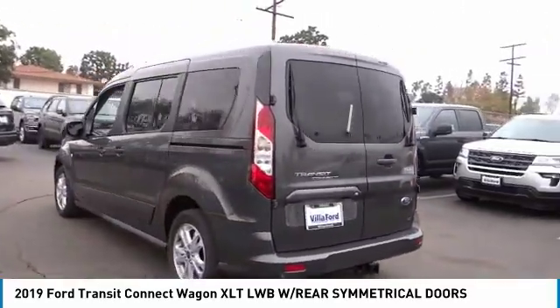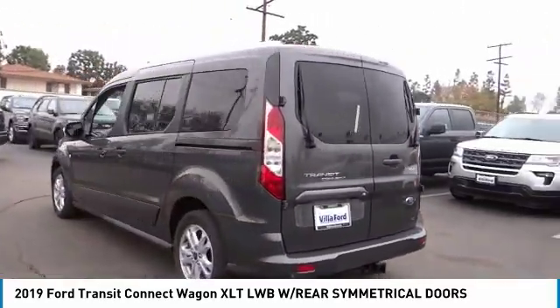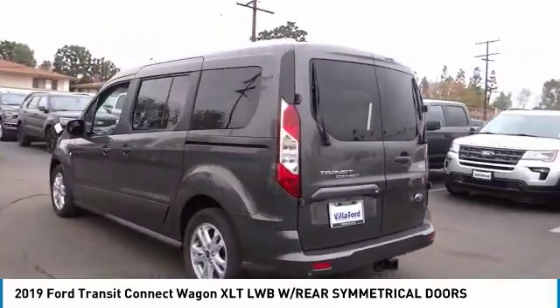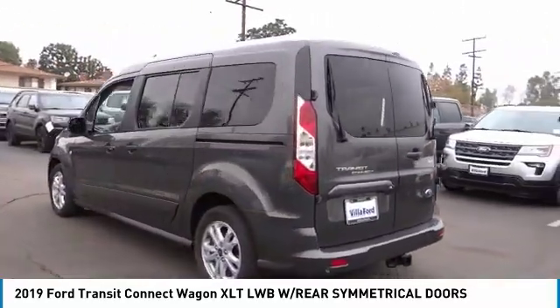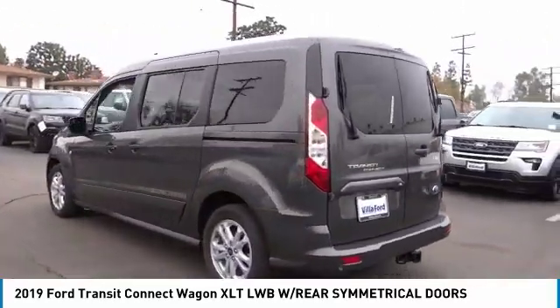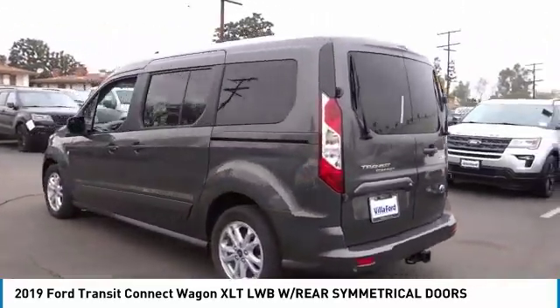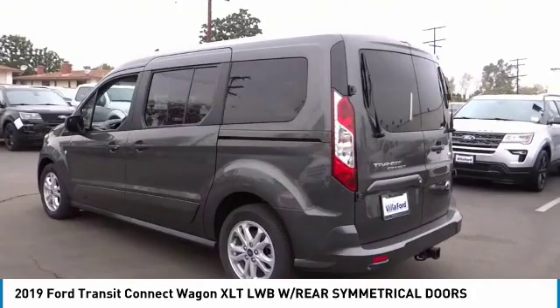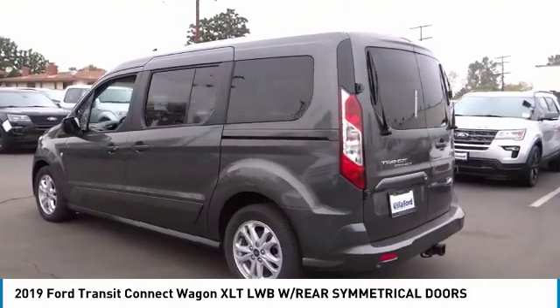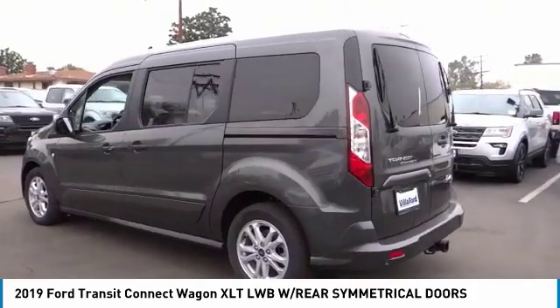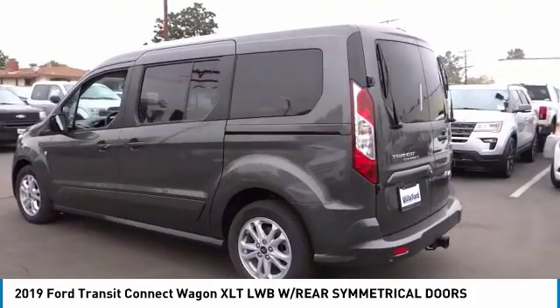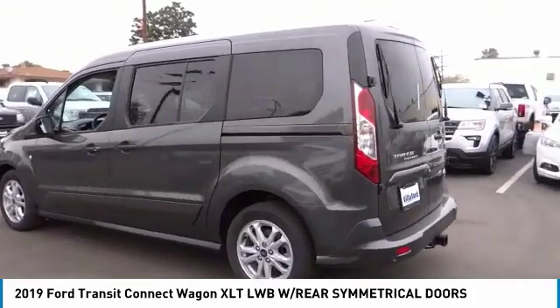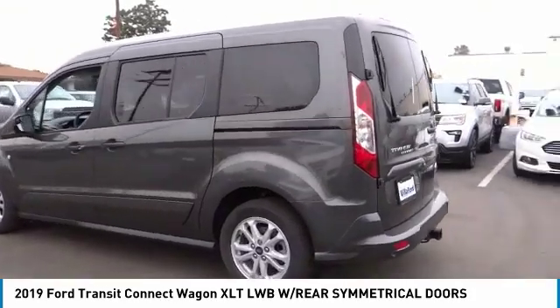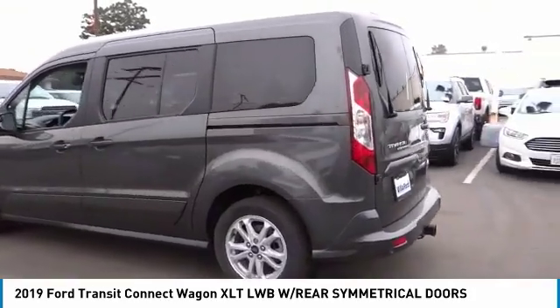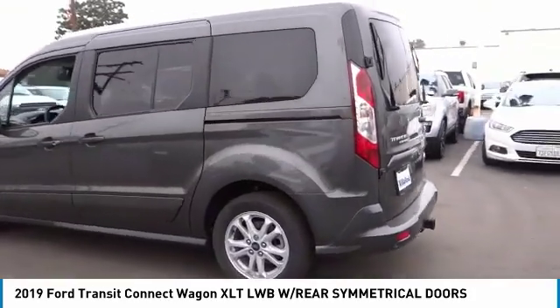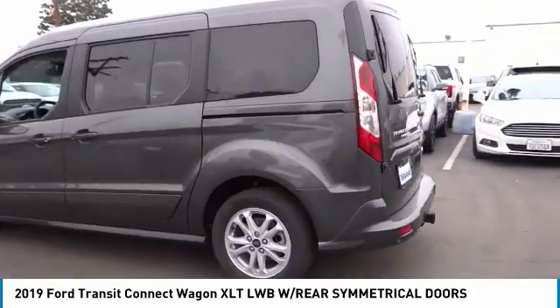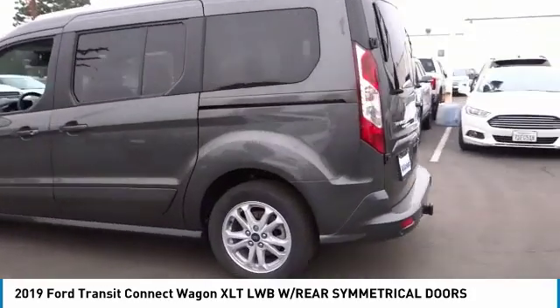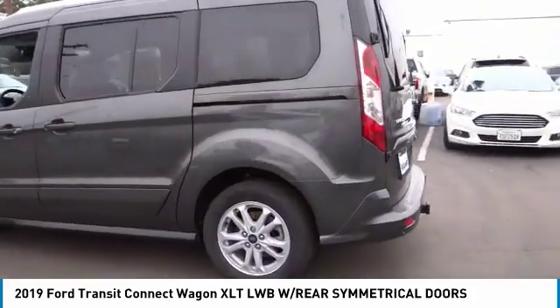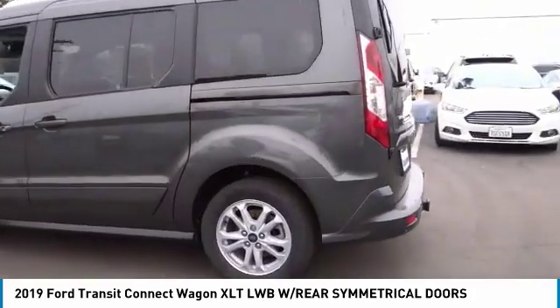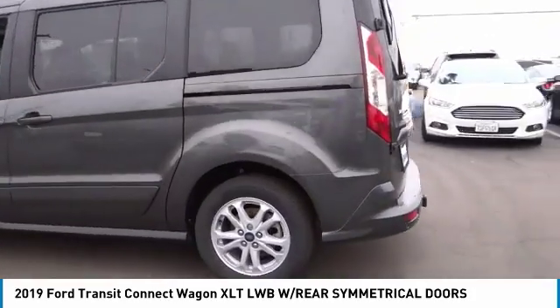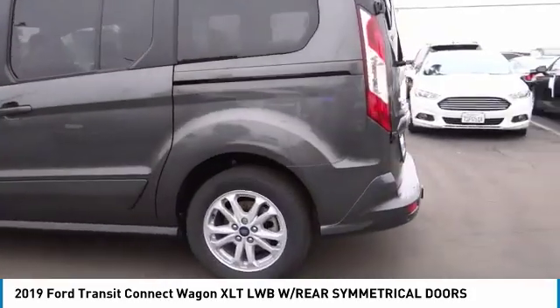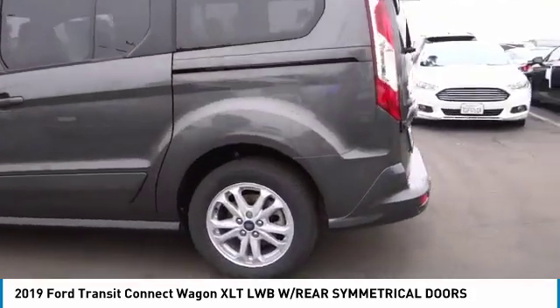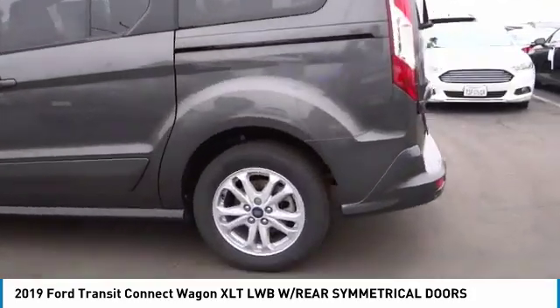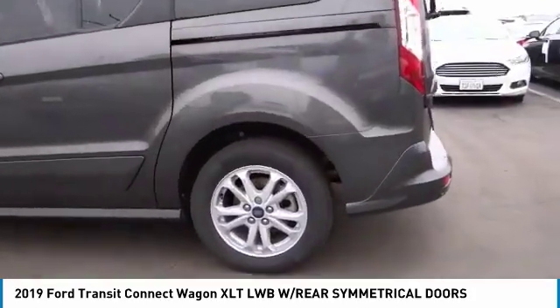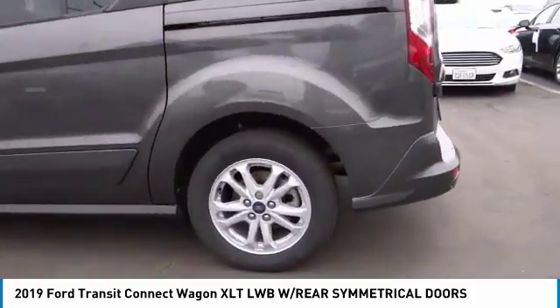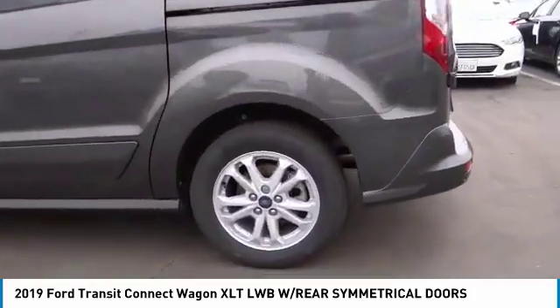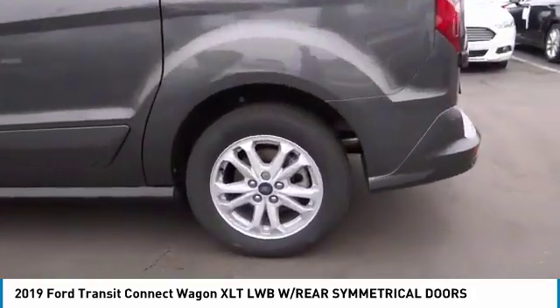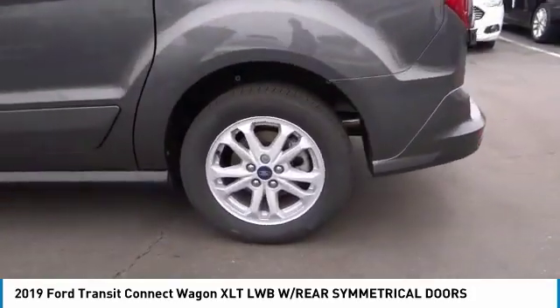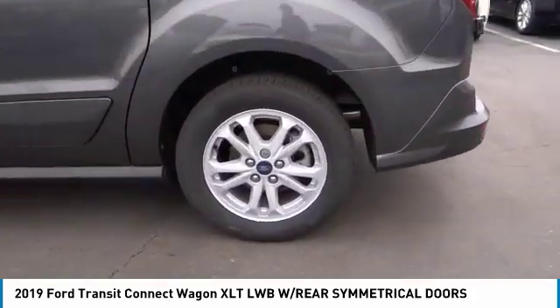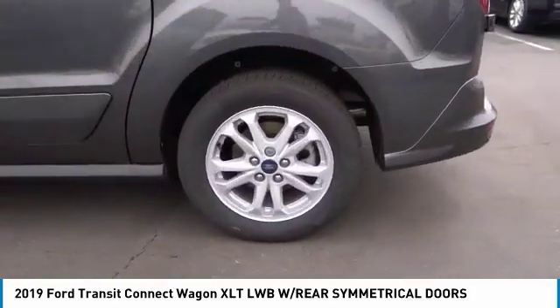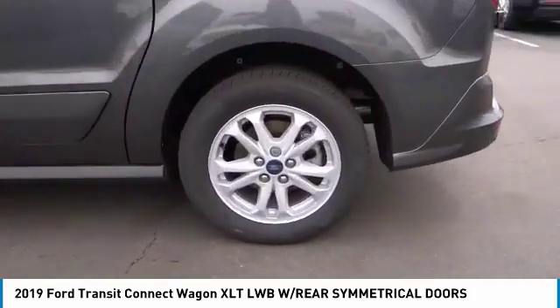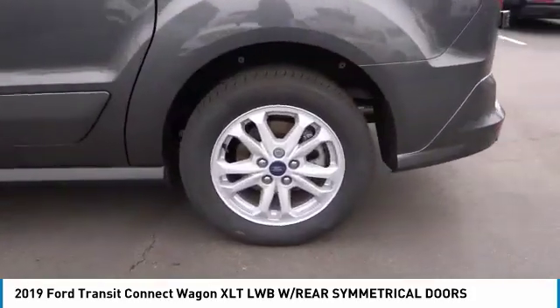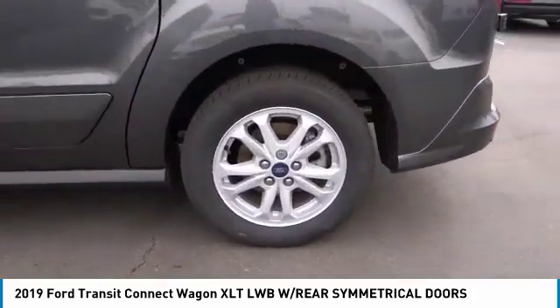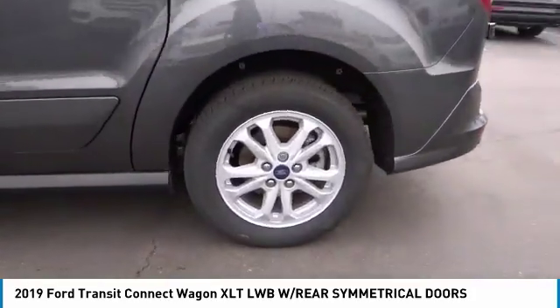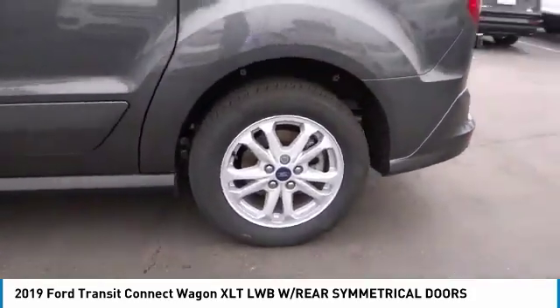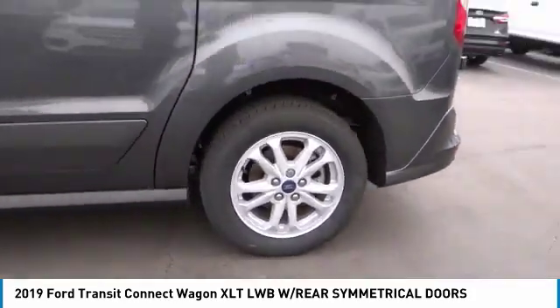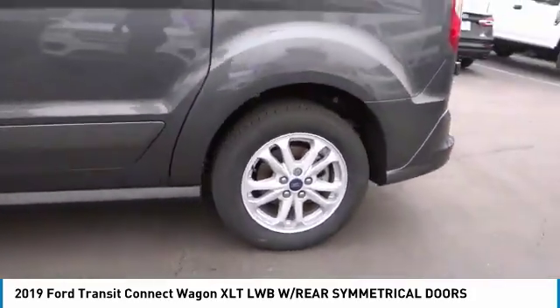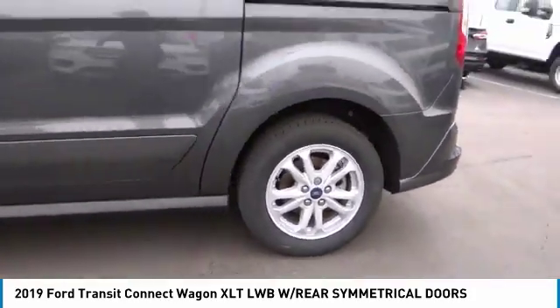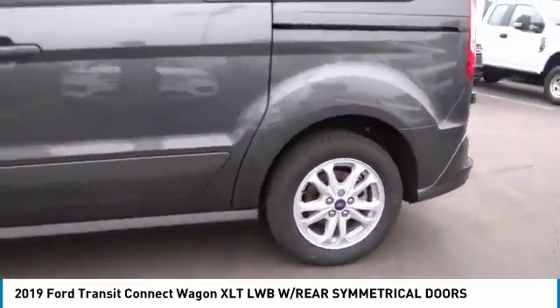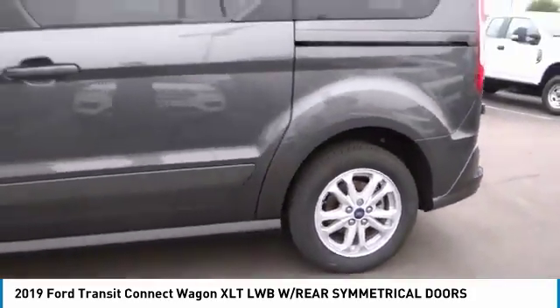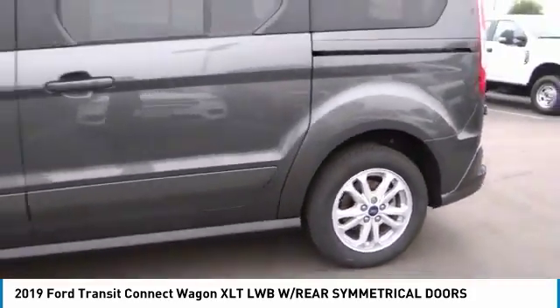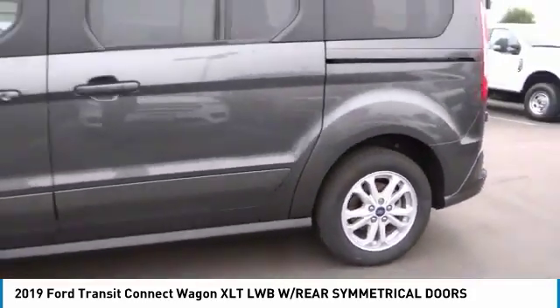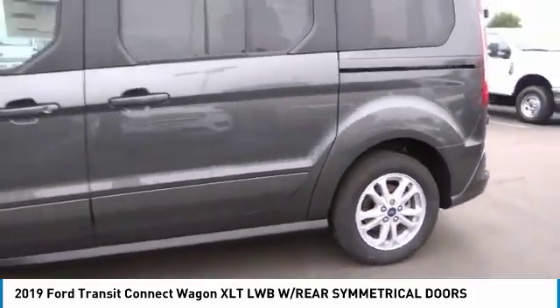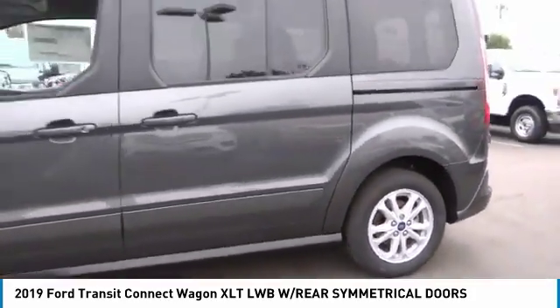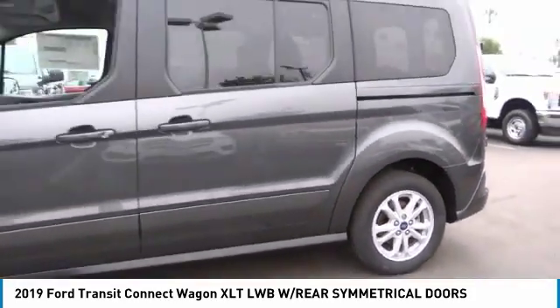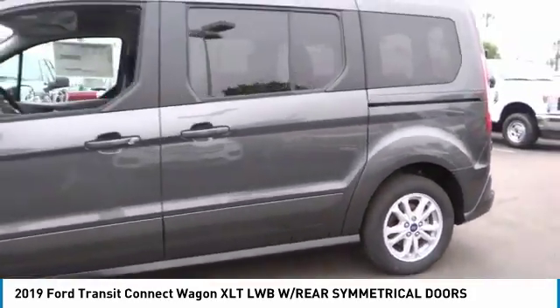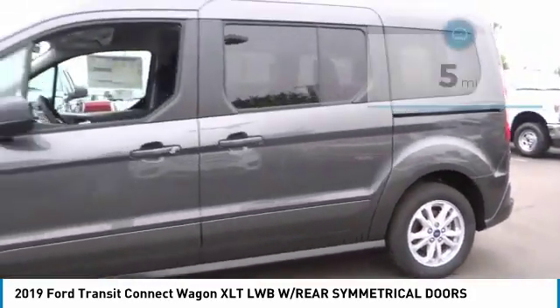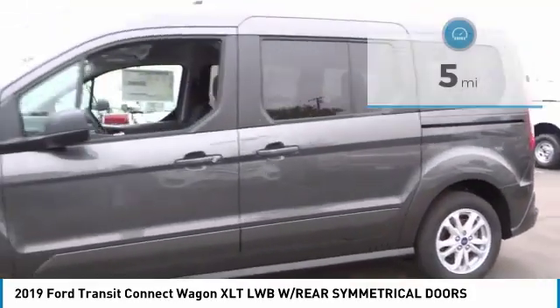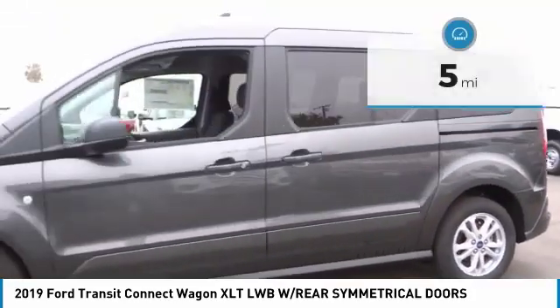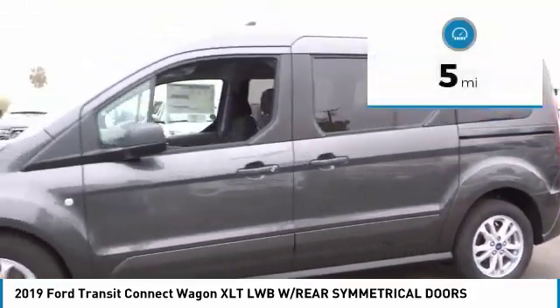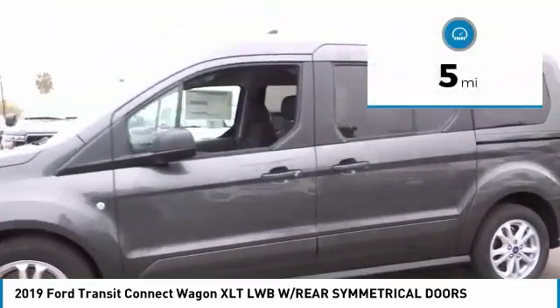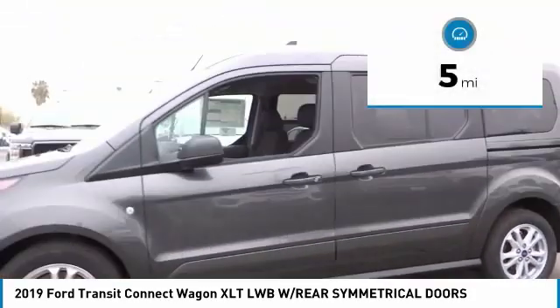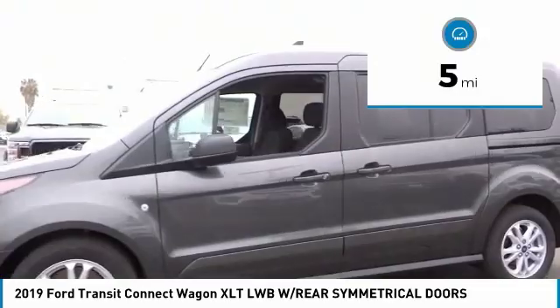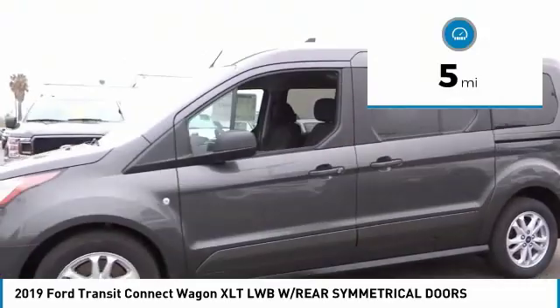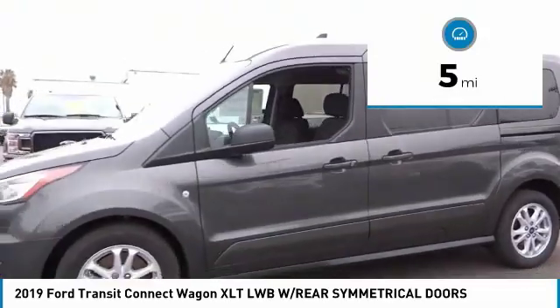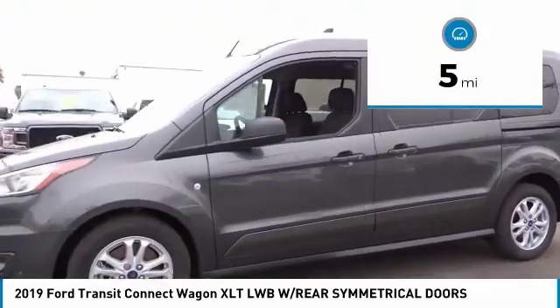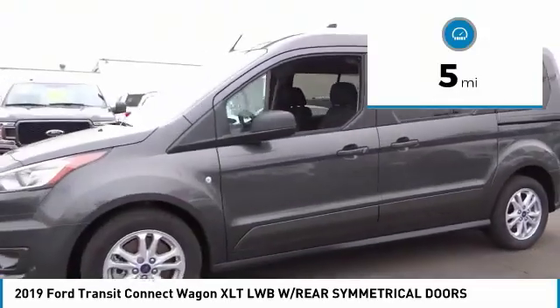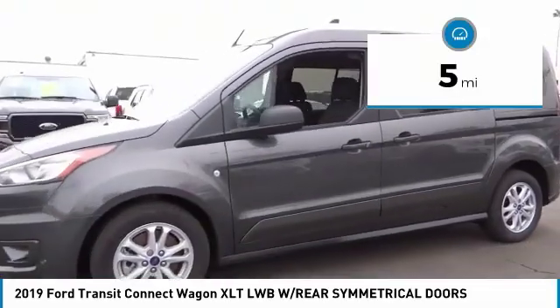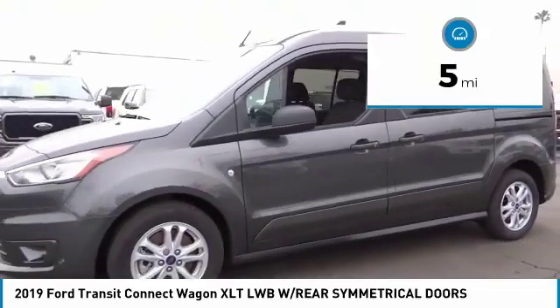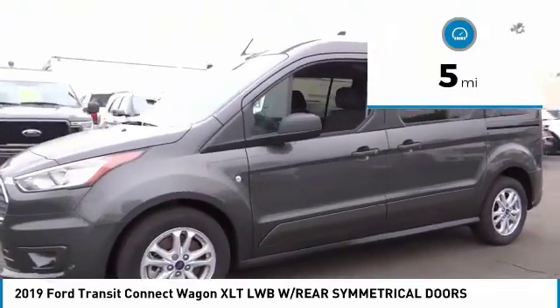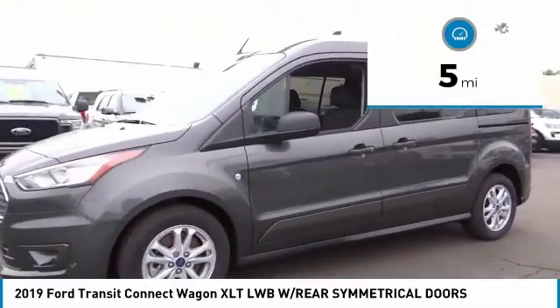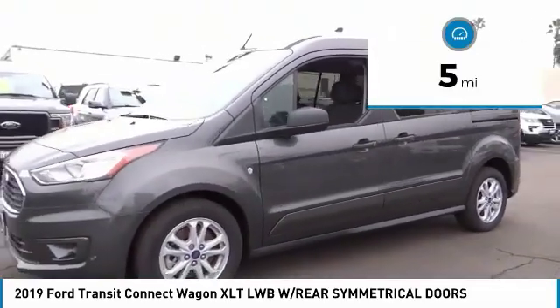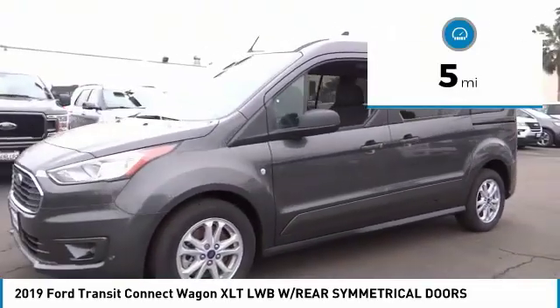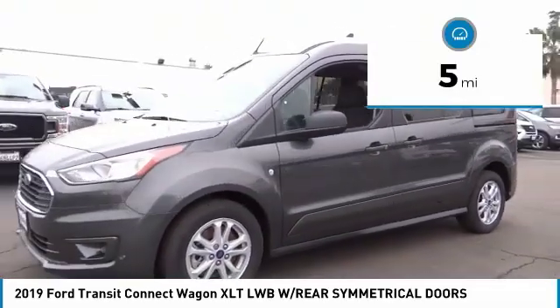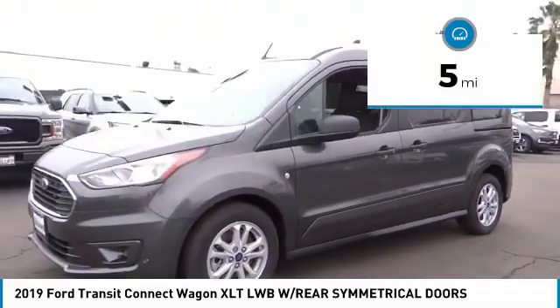If you are looking for a delivery vehicle with more cargo ability and better mileage than a typical van, this vehicle has less than 100 miles.